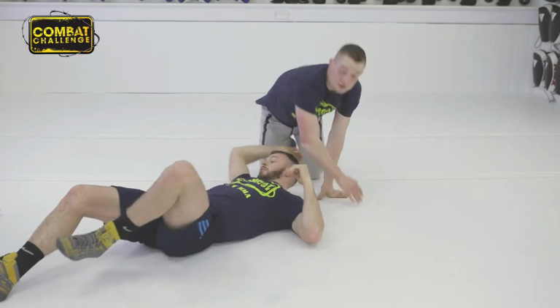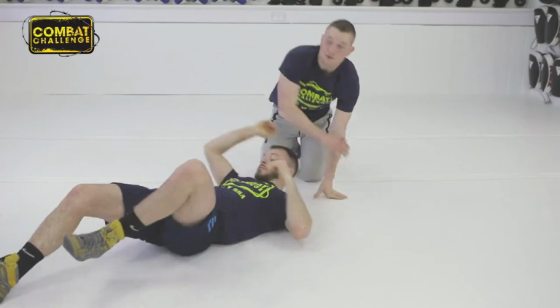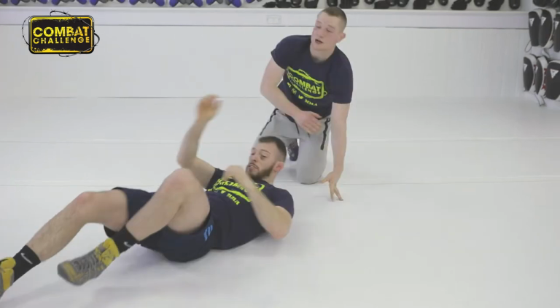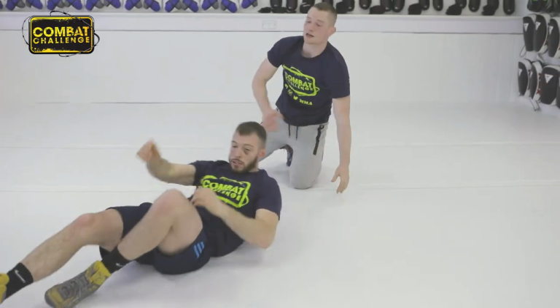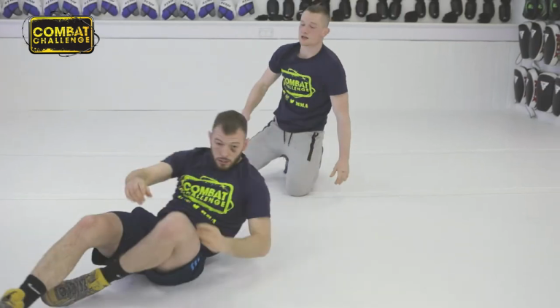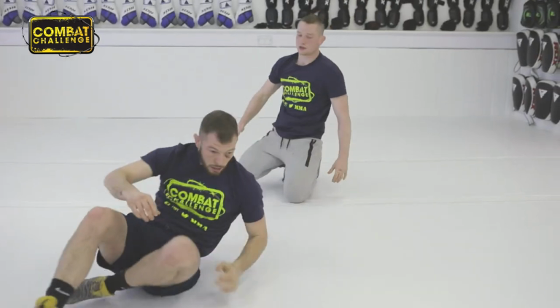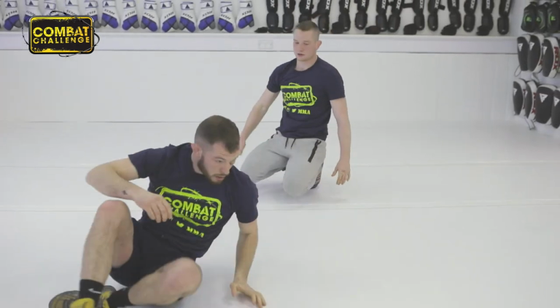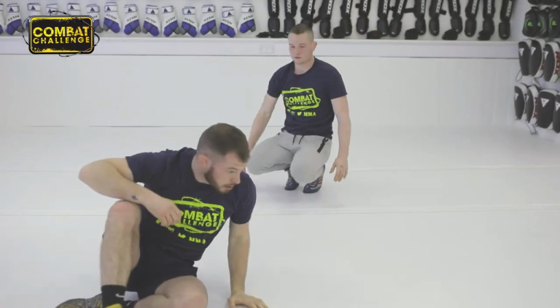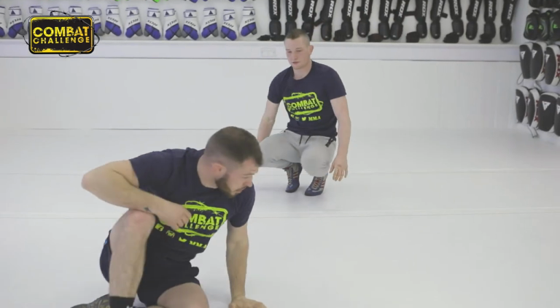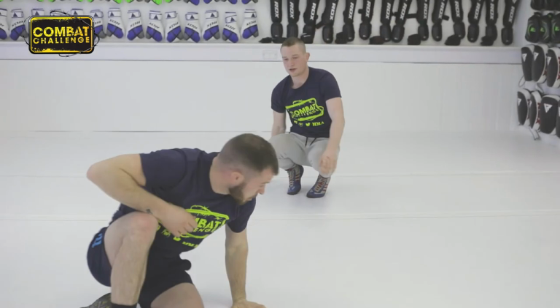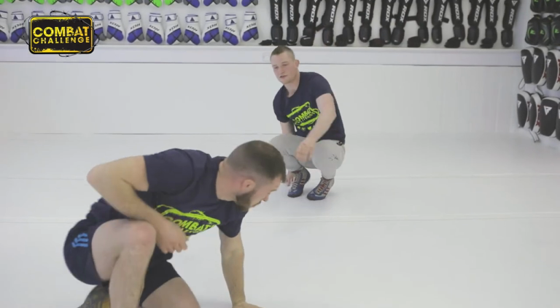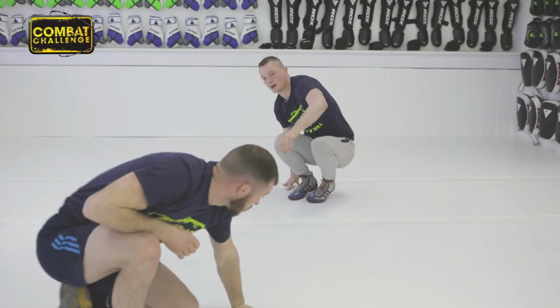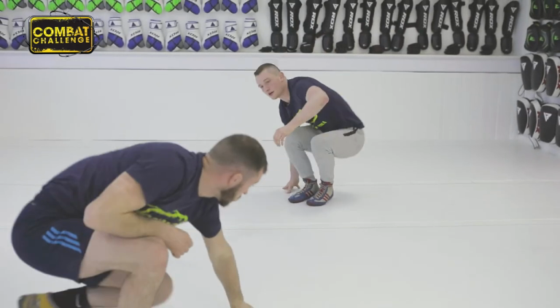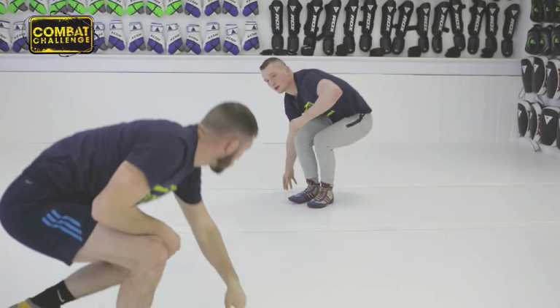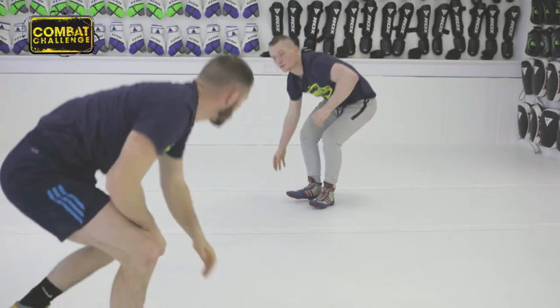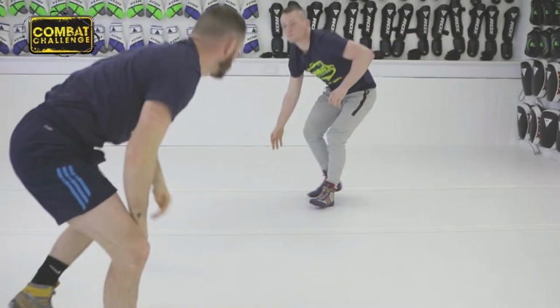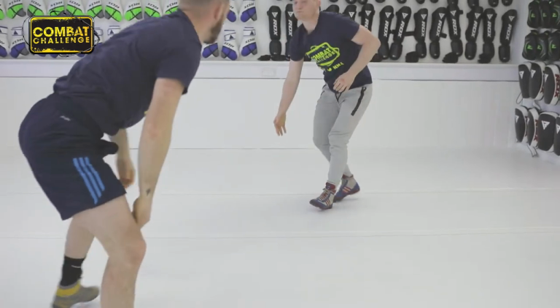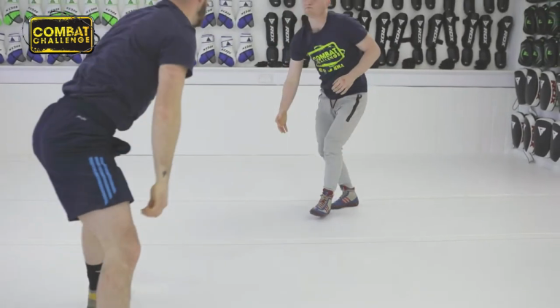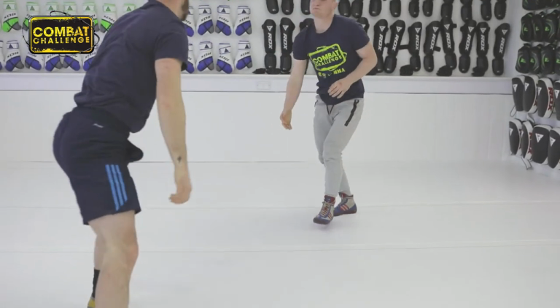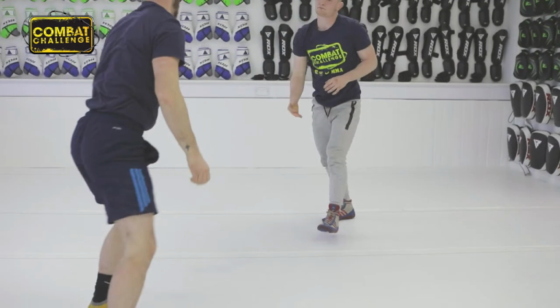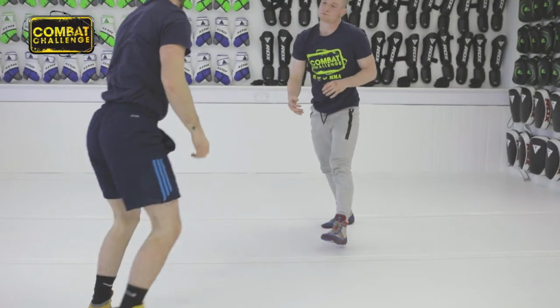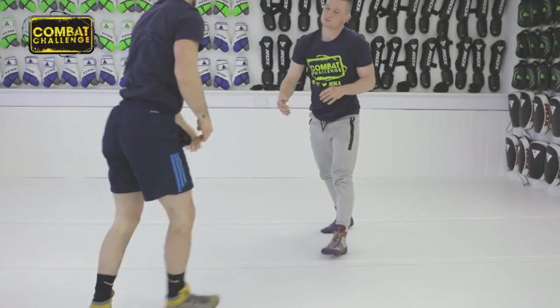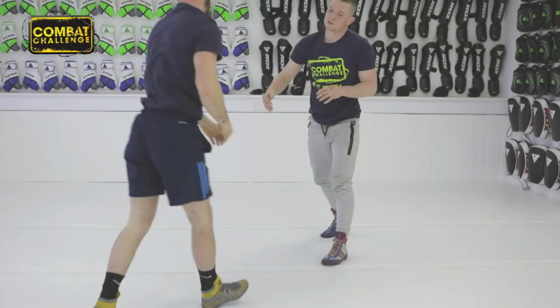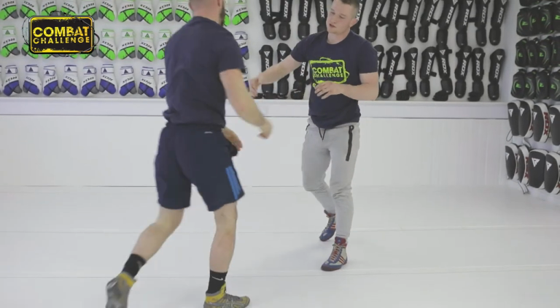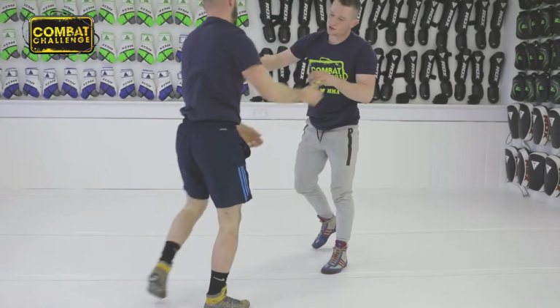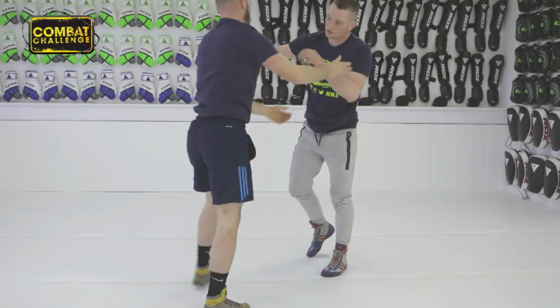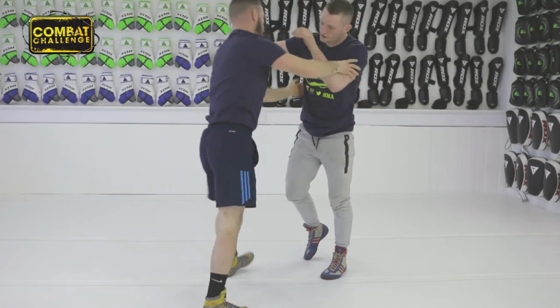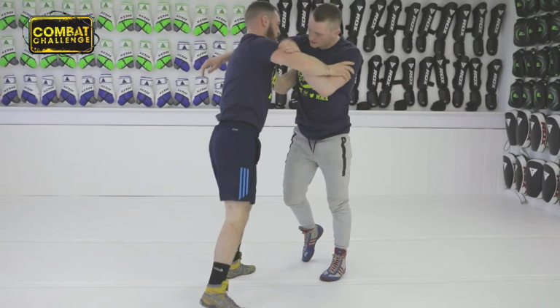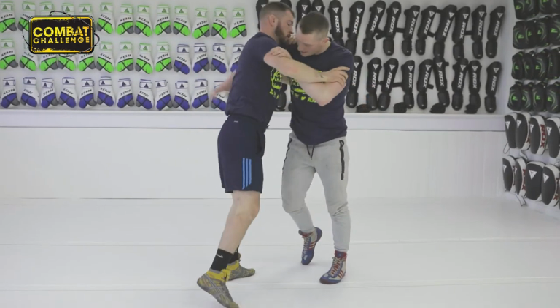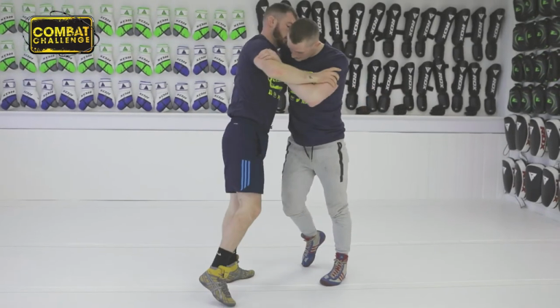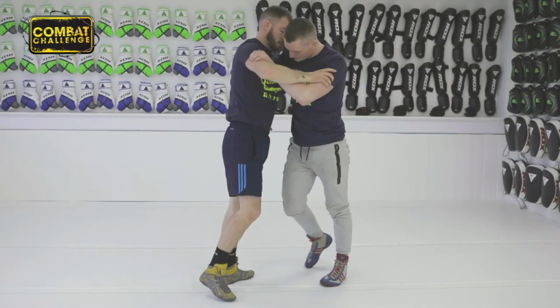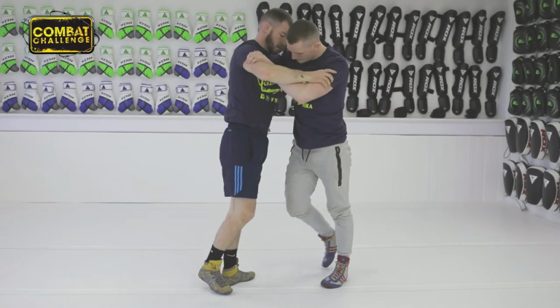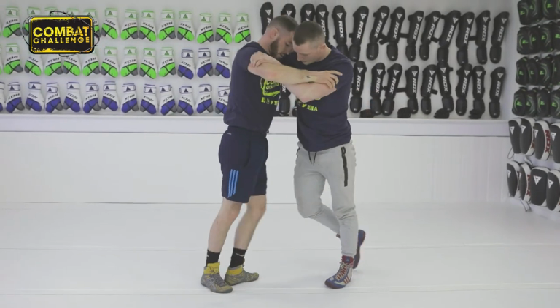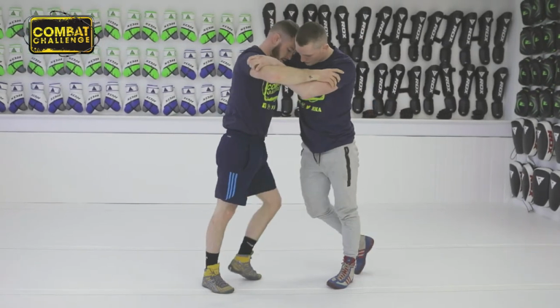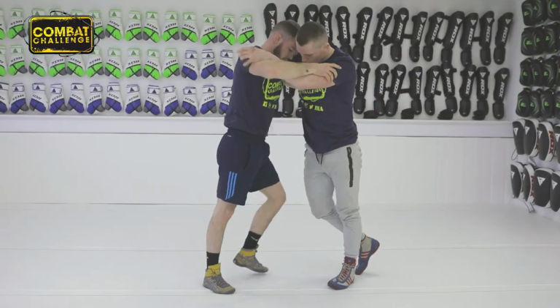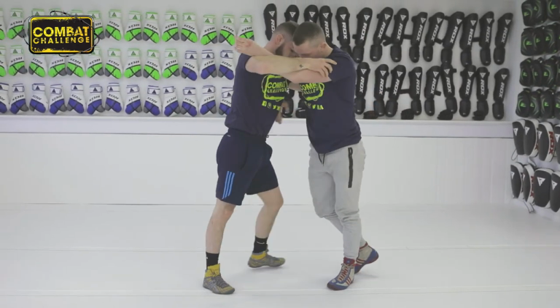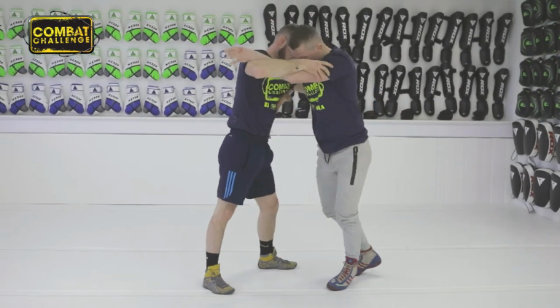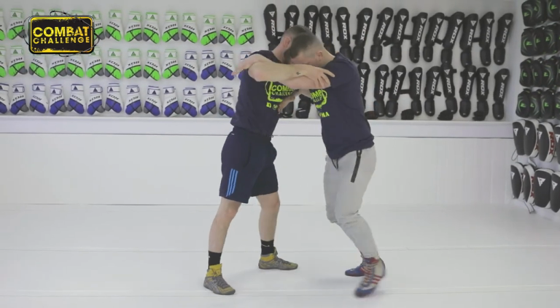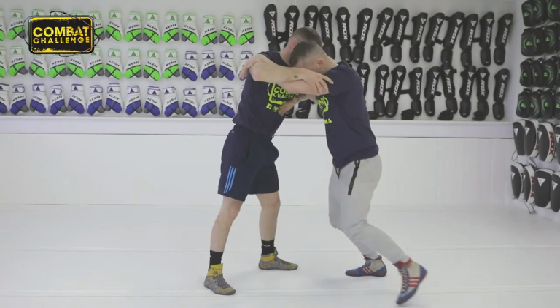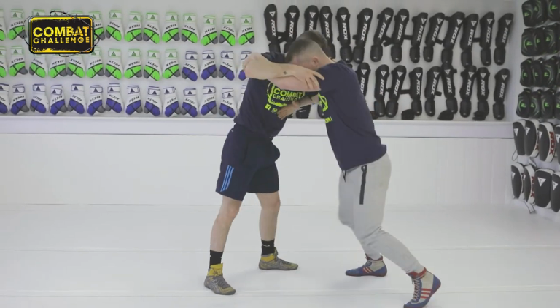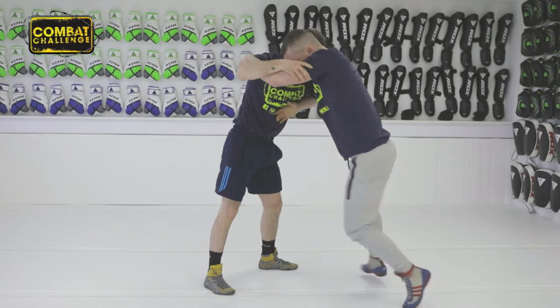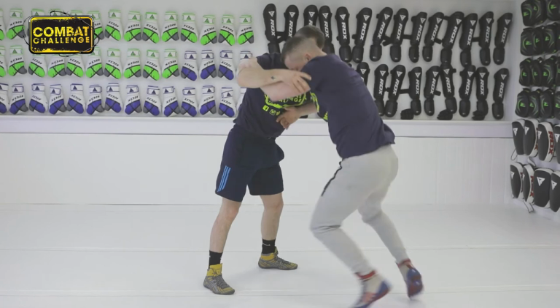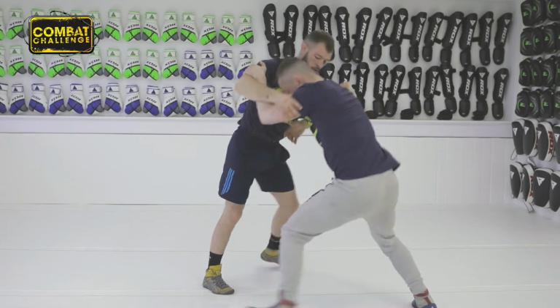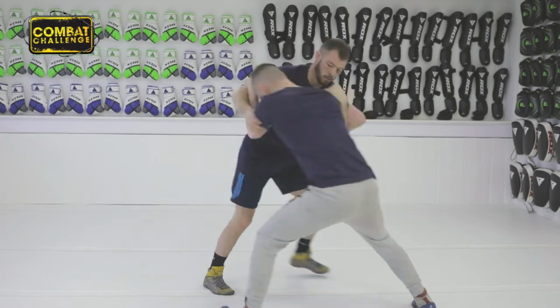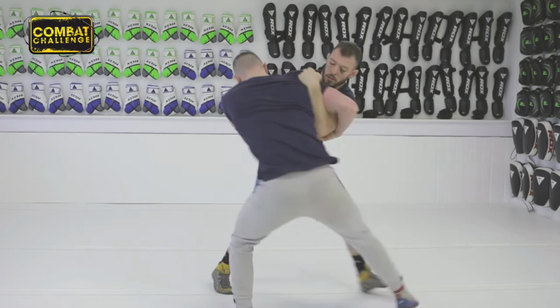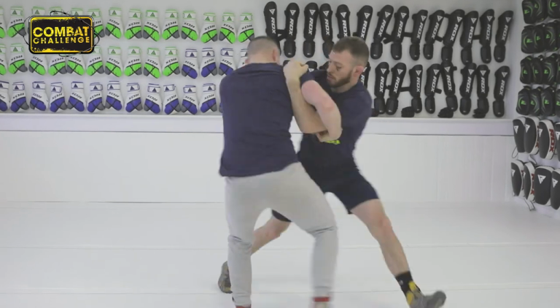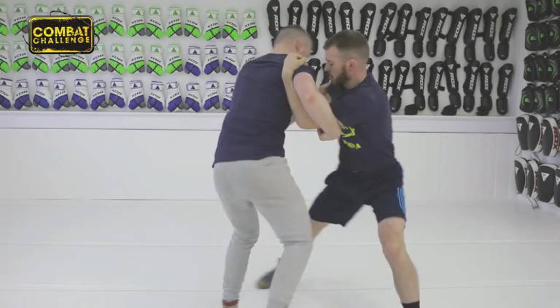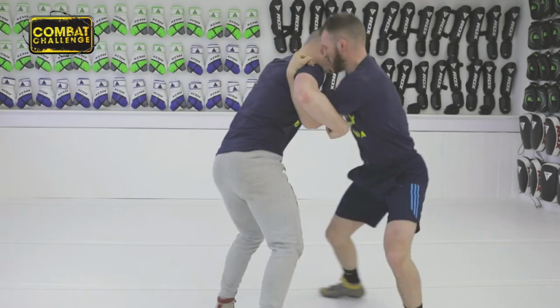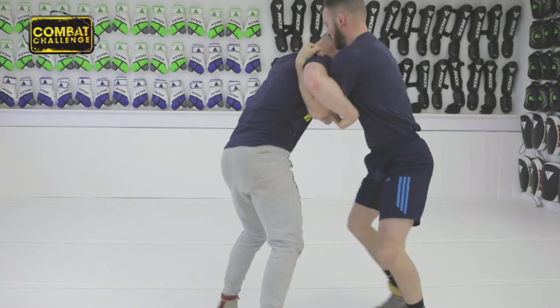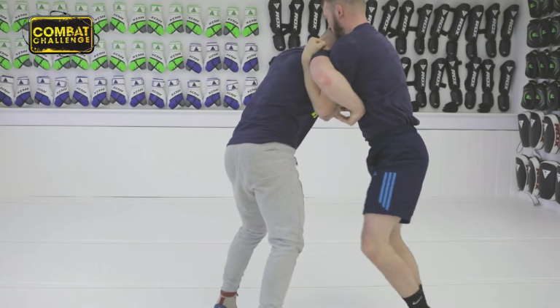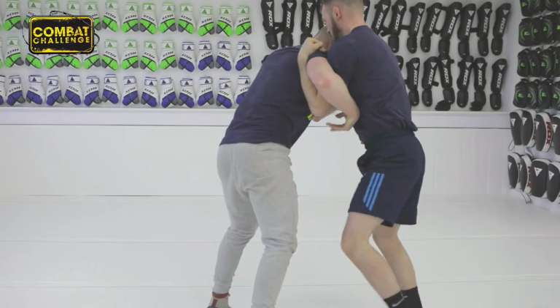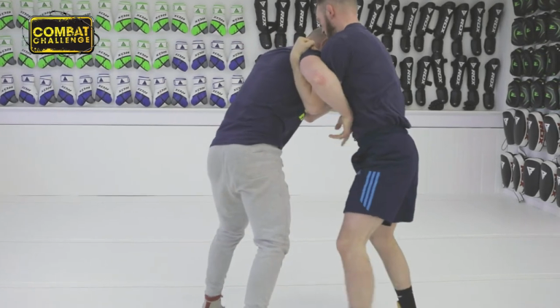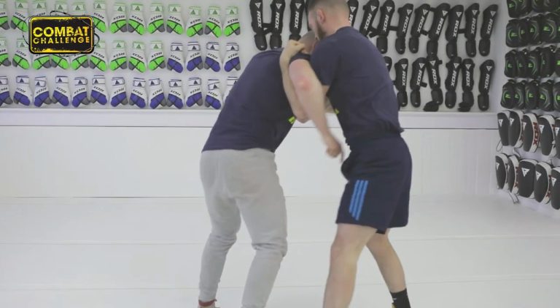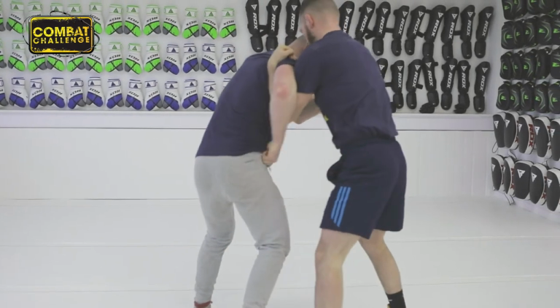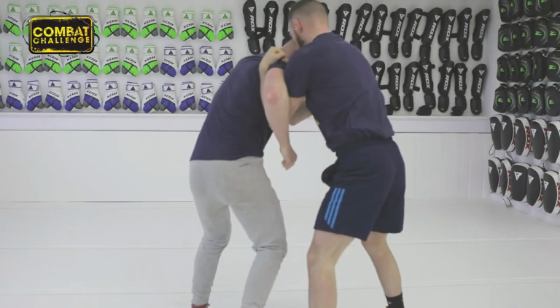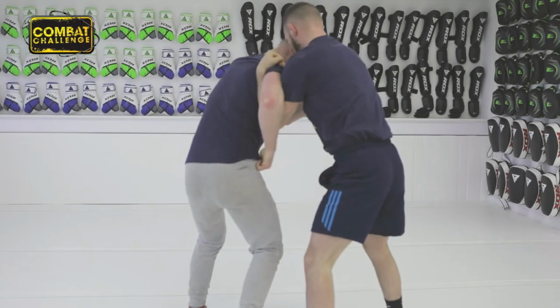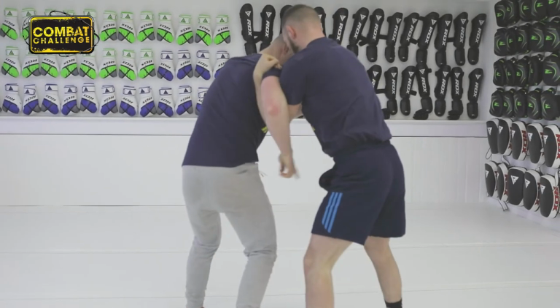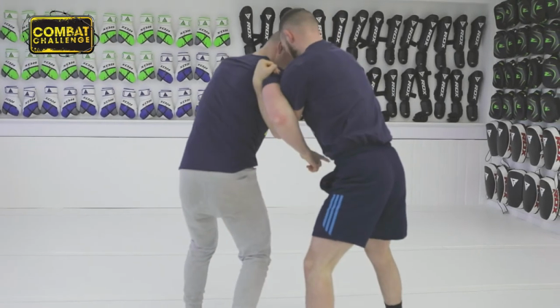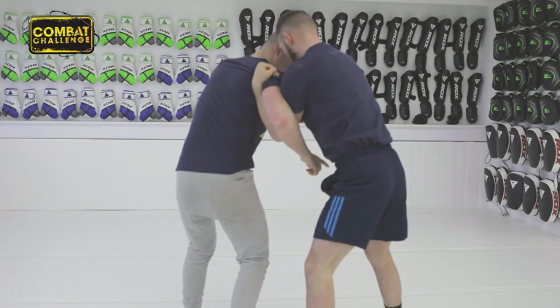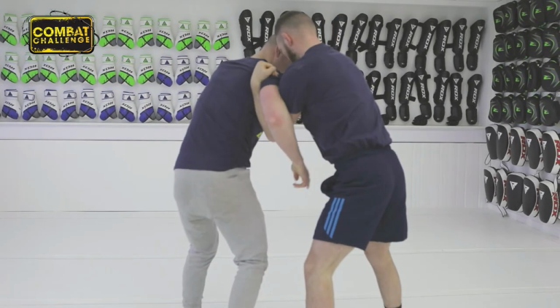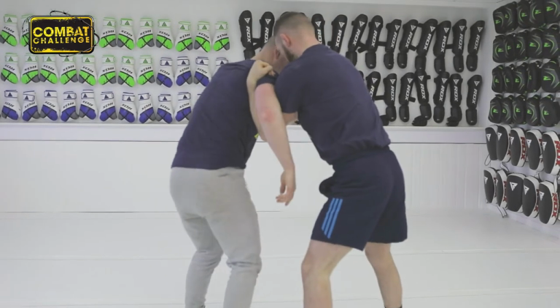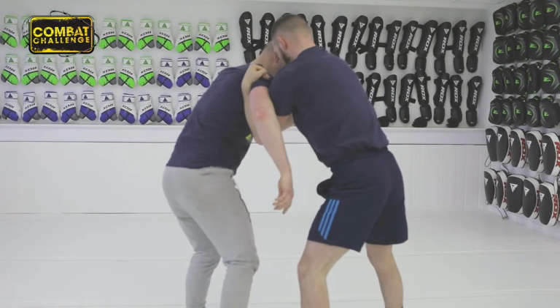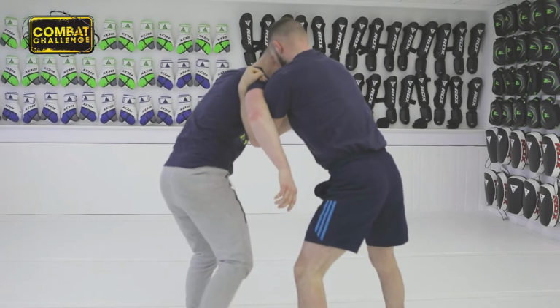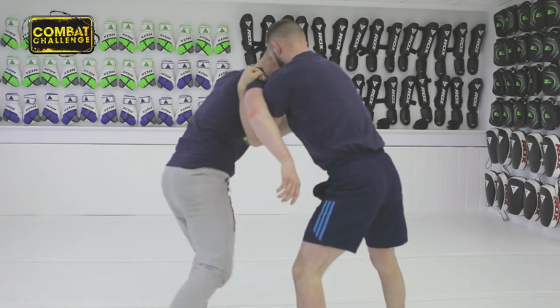I'll do it from a different angle. So once again, he's got the underhook — step in, step this back leg through.